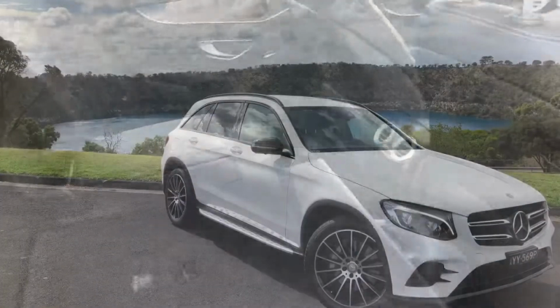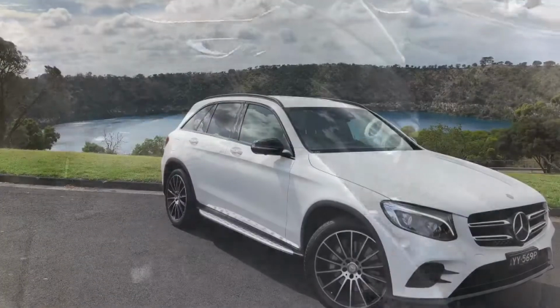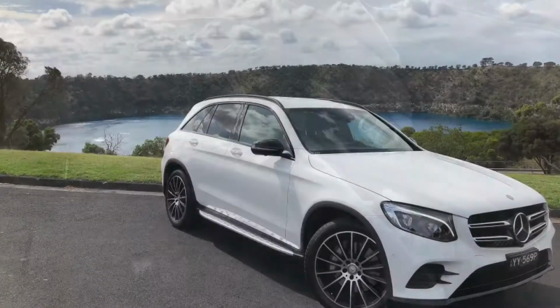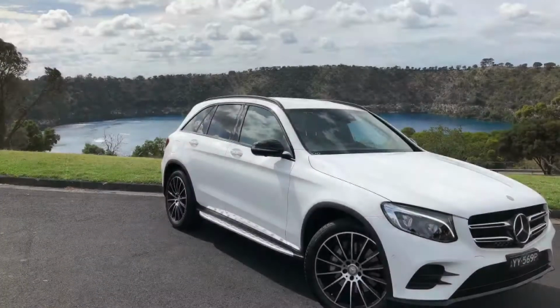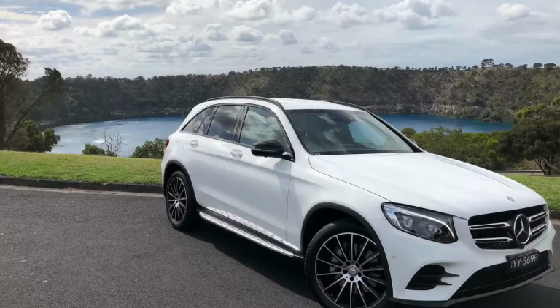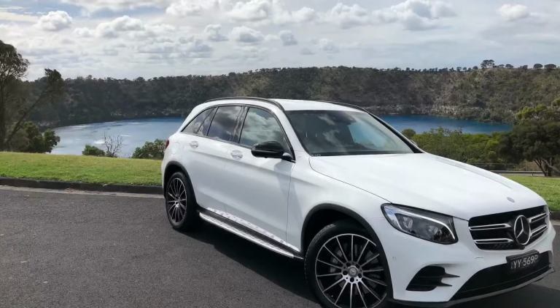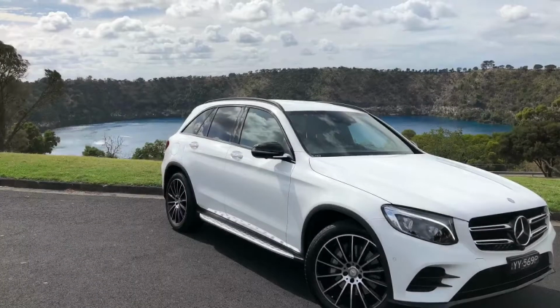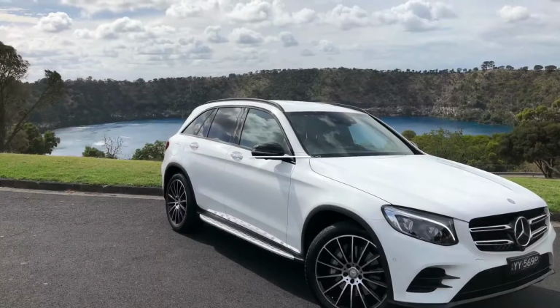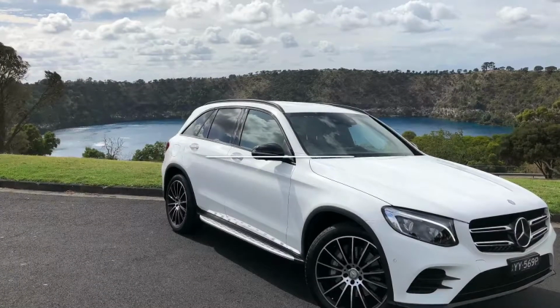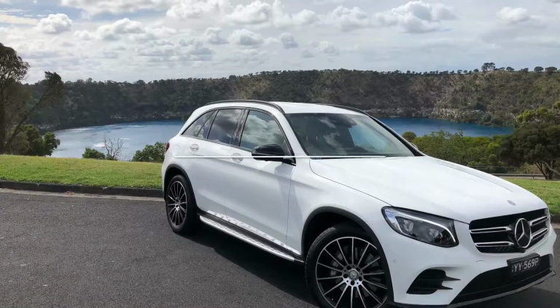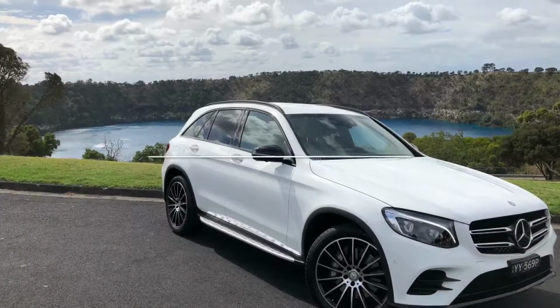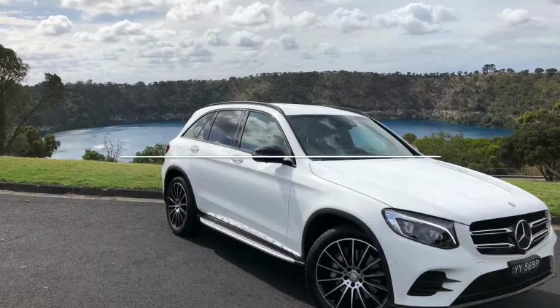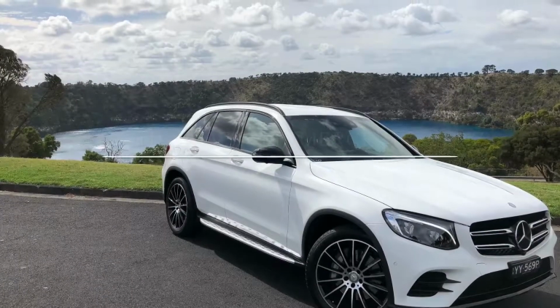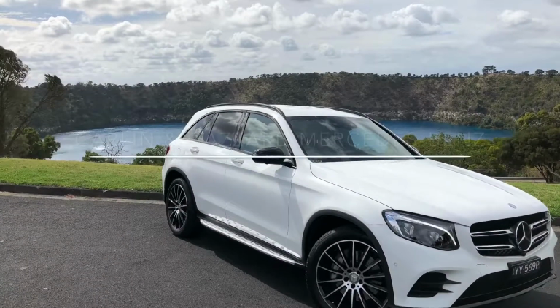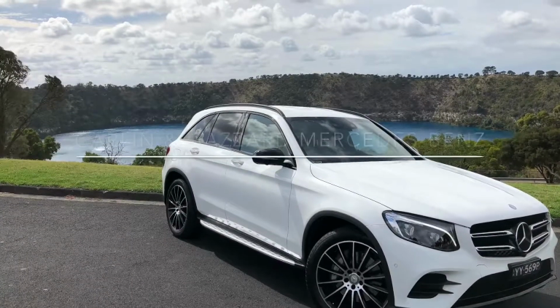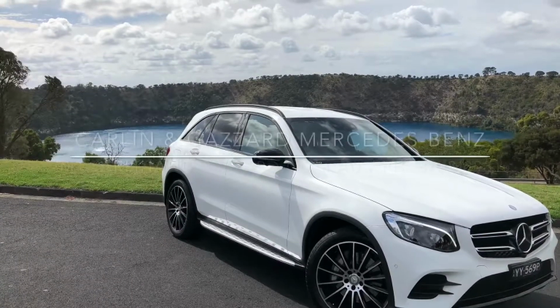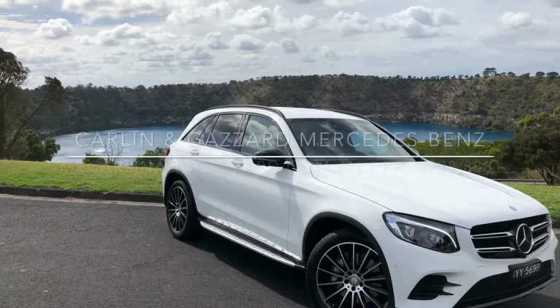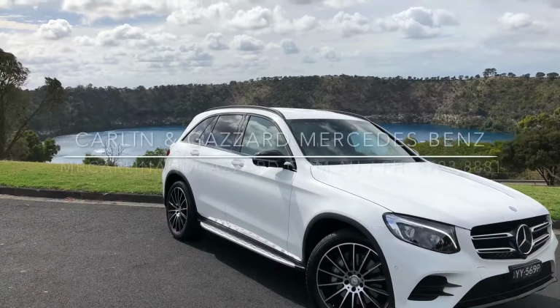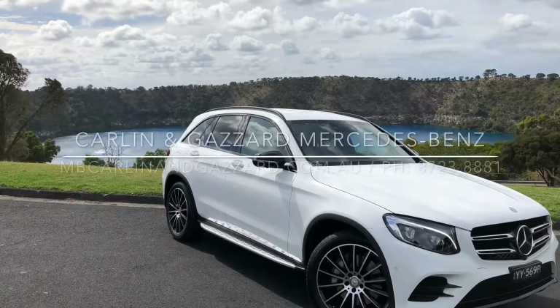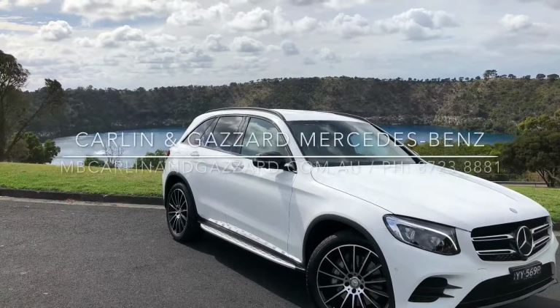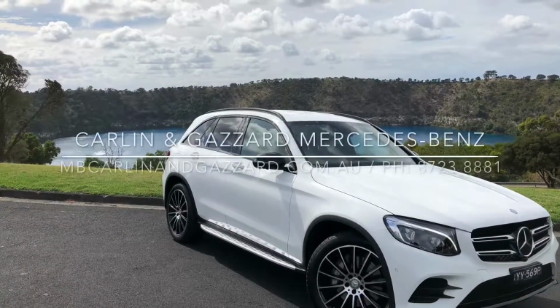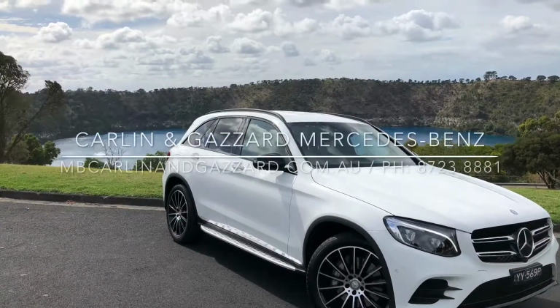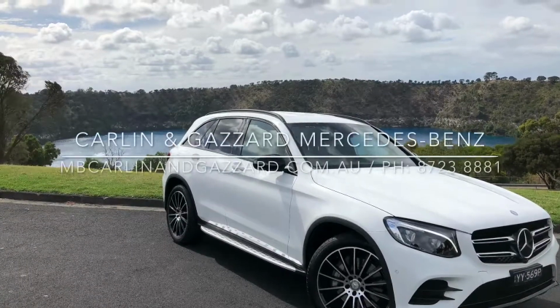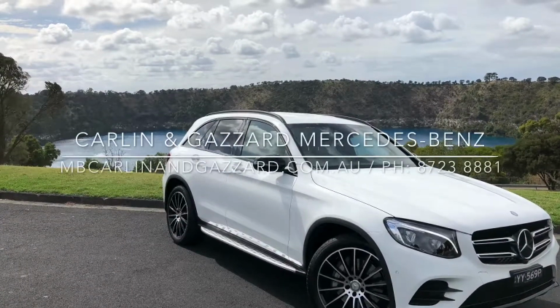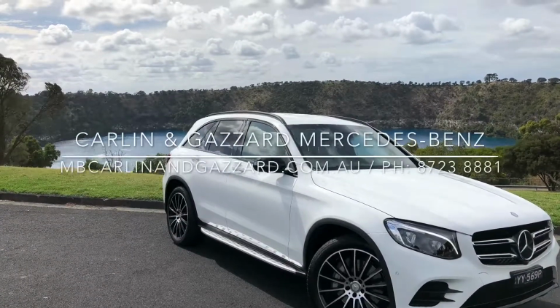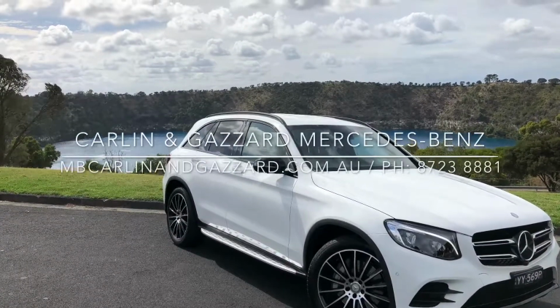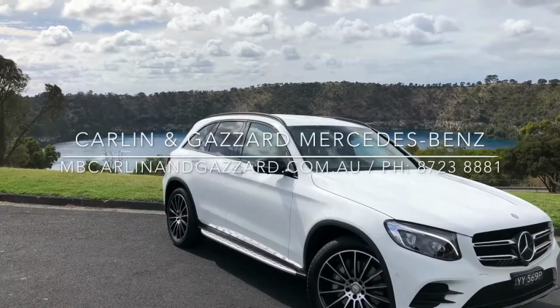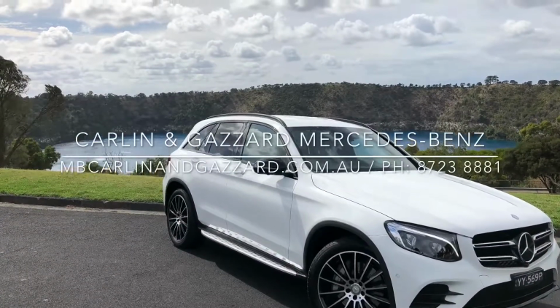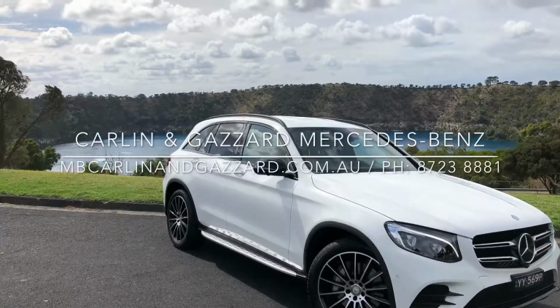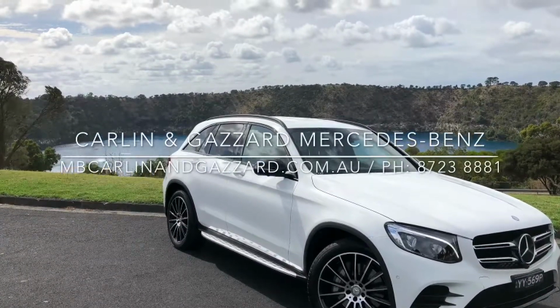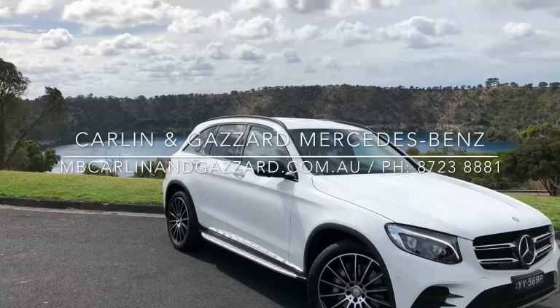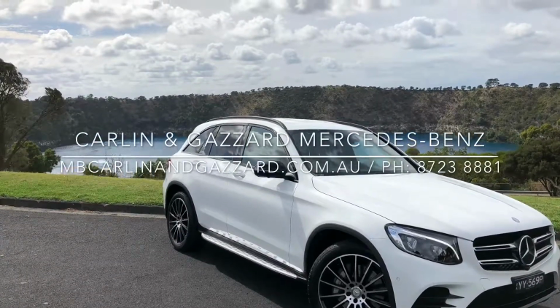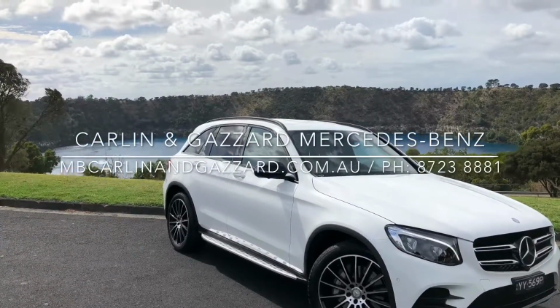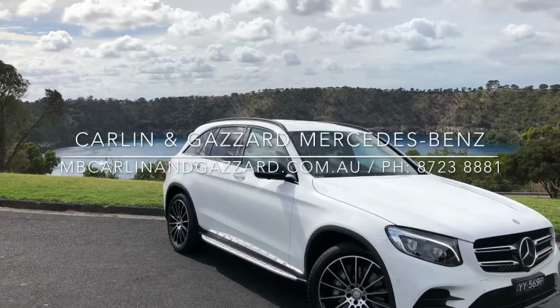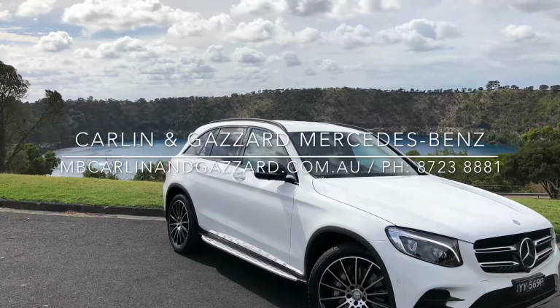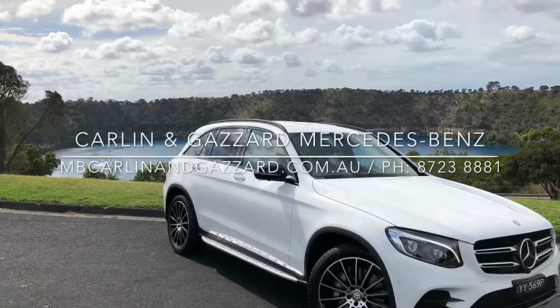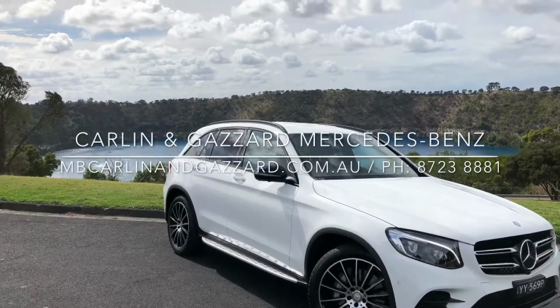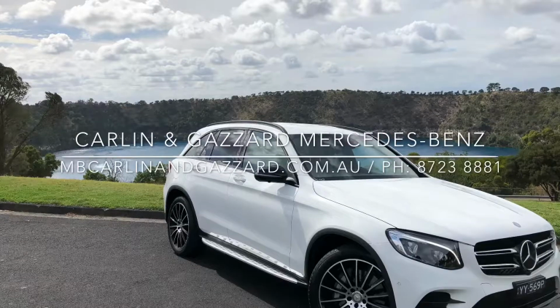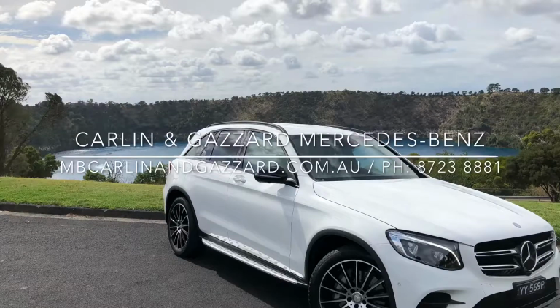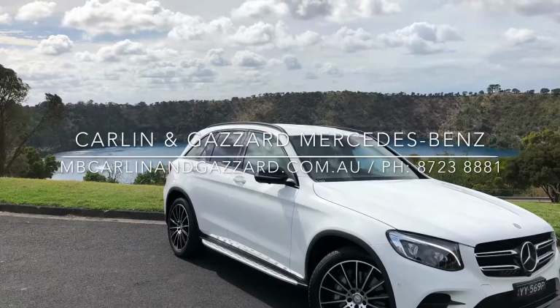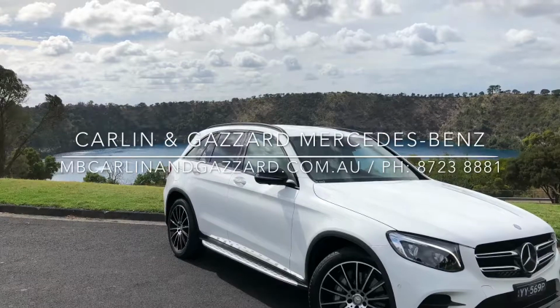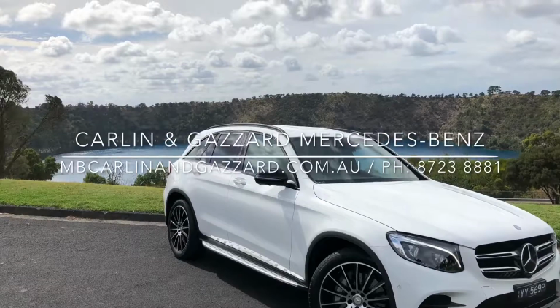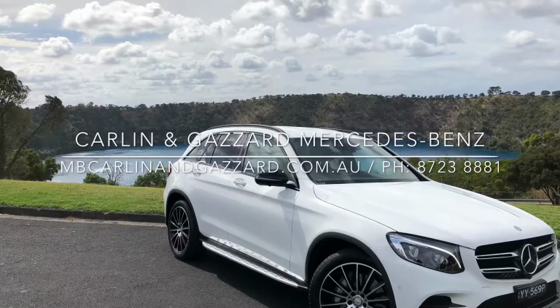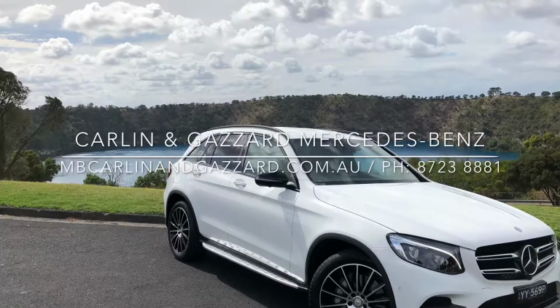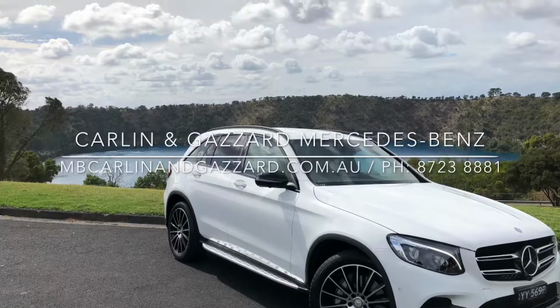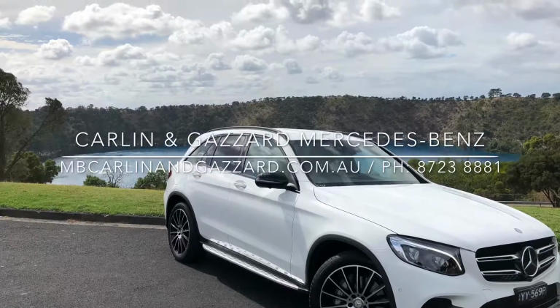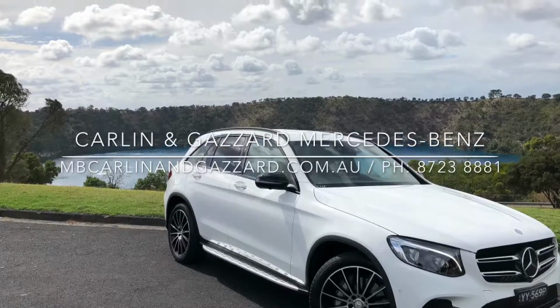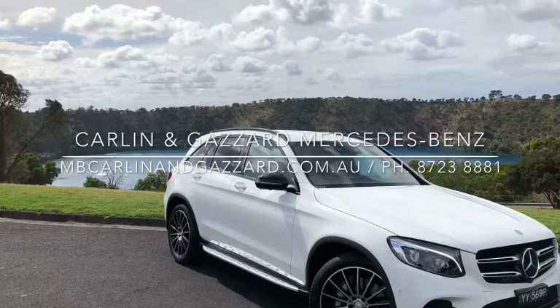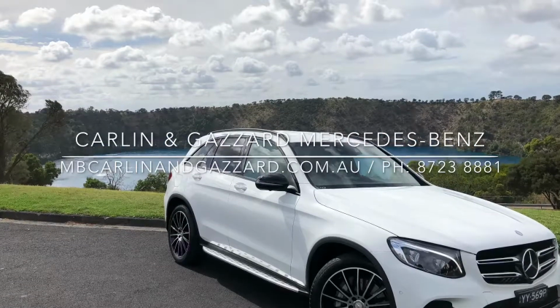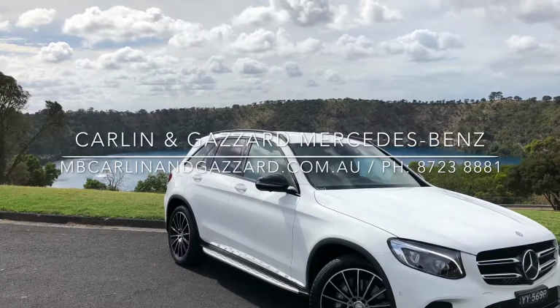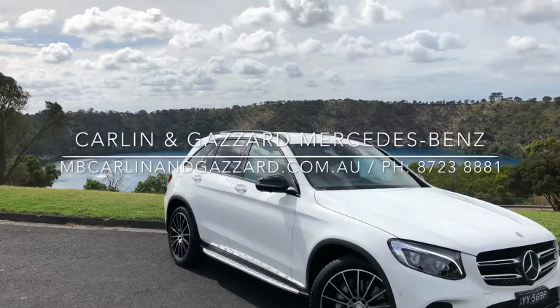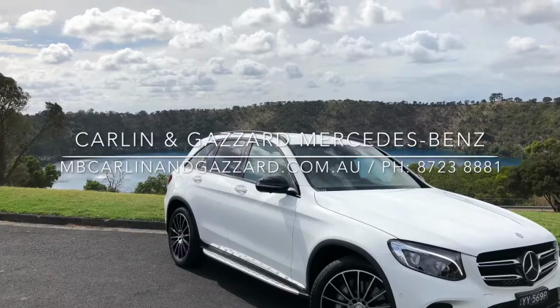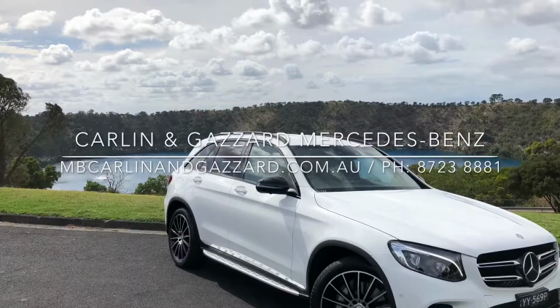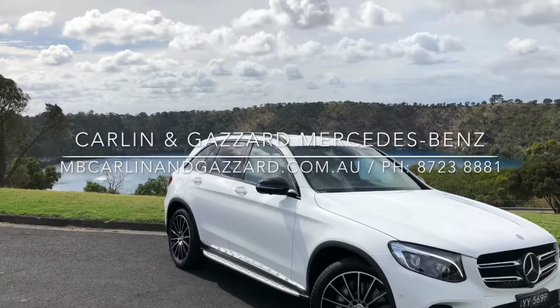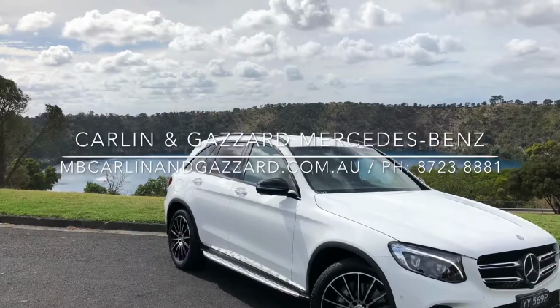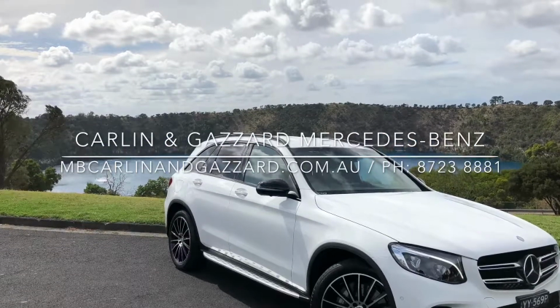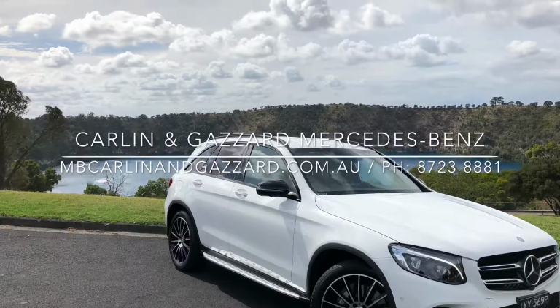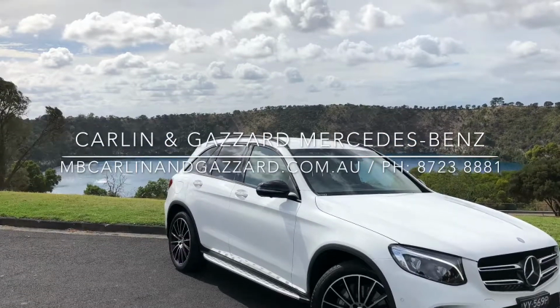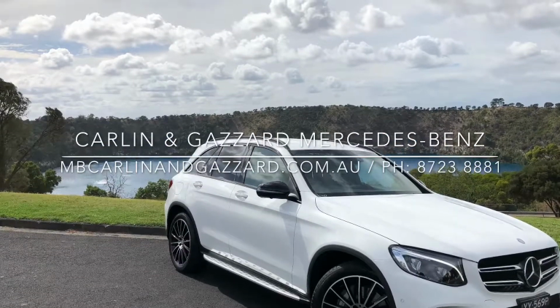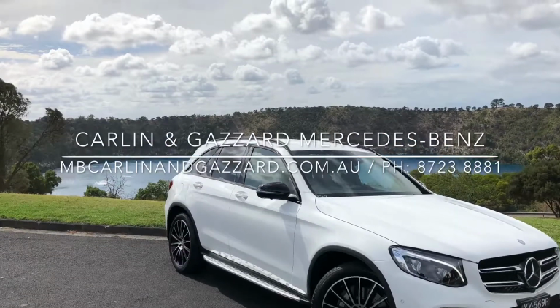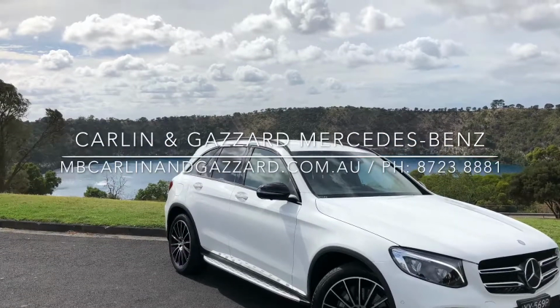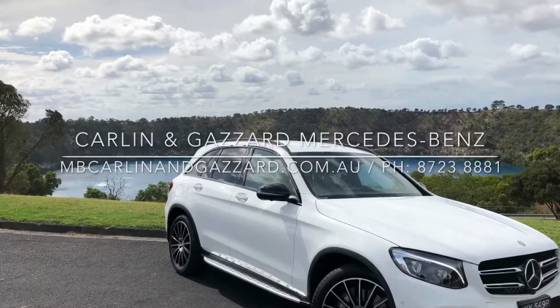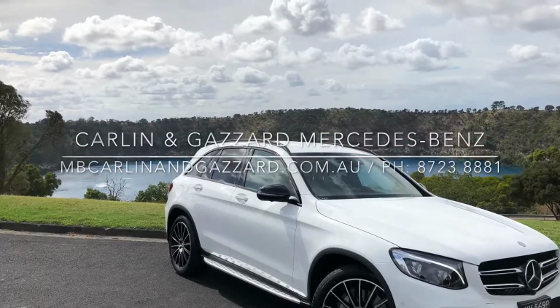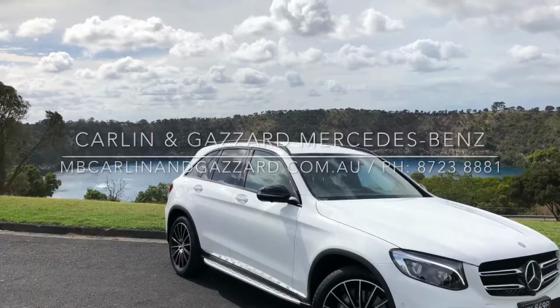Thank you for your enquiry on our pre-owned GLC 250 petrol. If you have any questions, please feel free to give us a call.